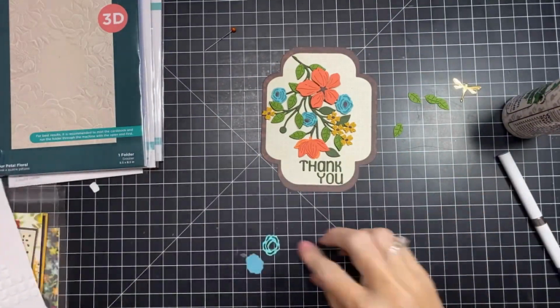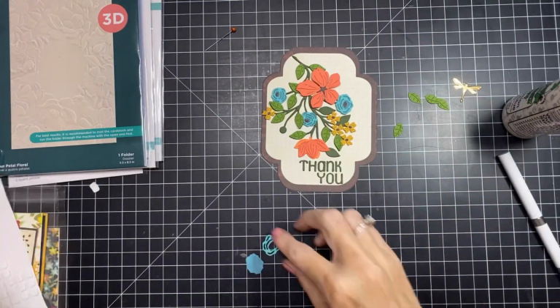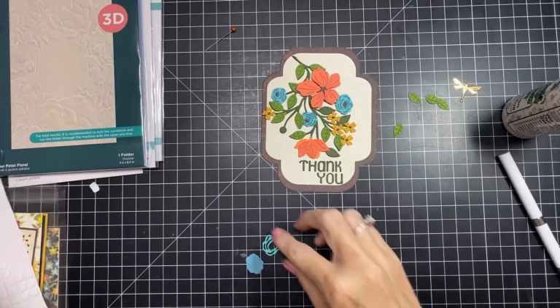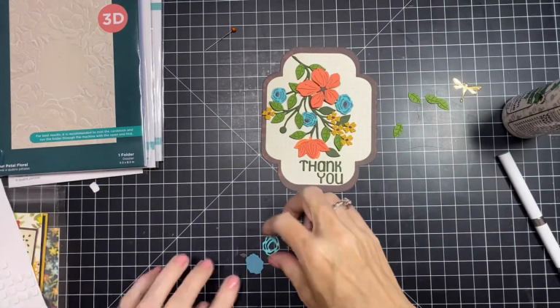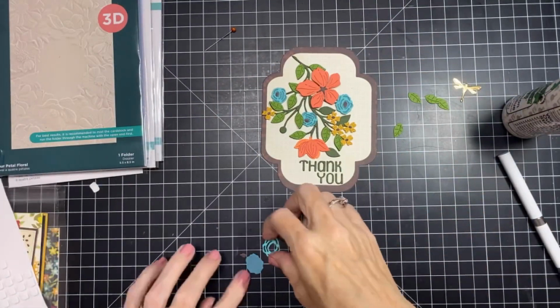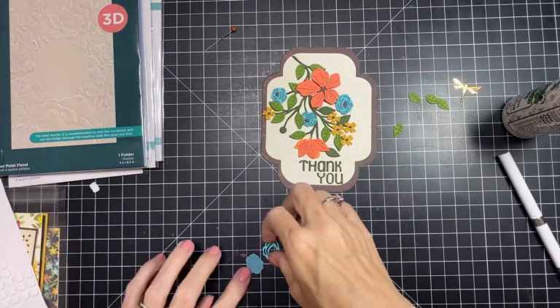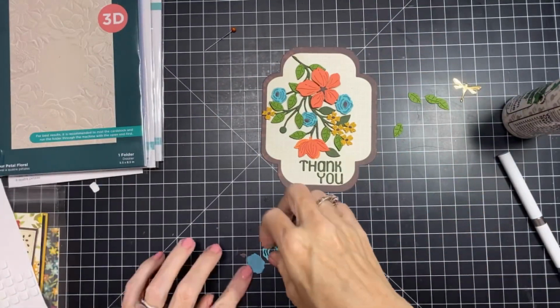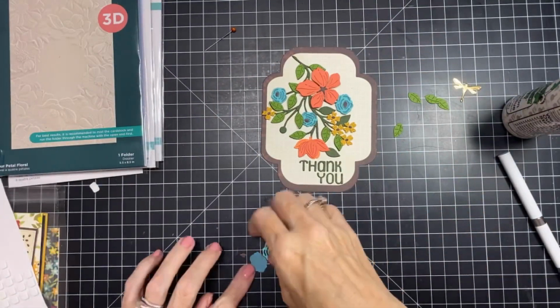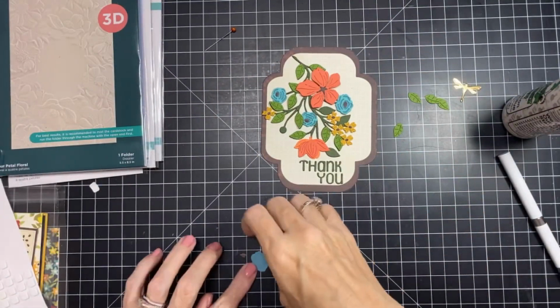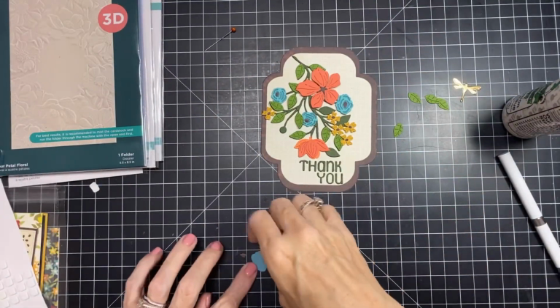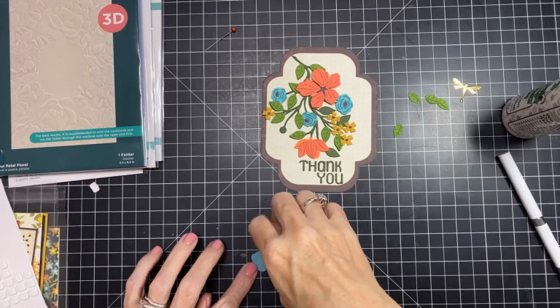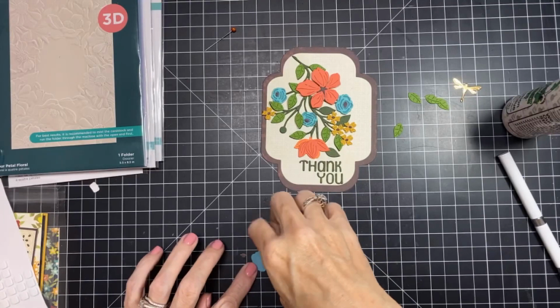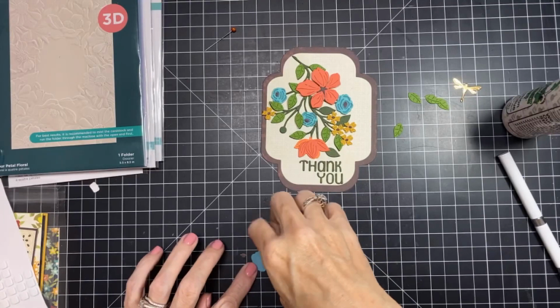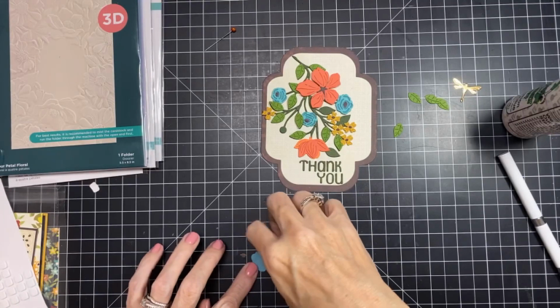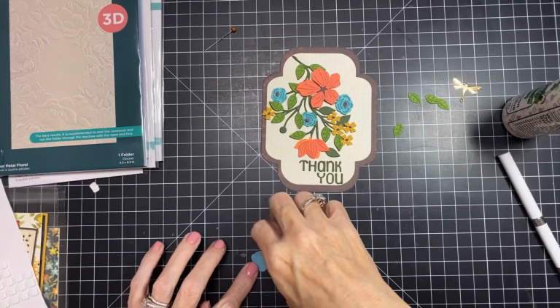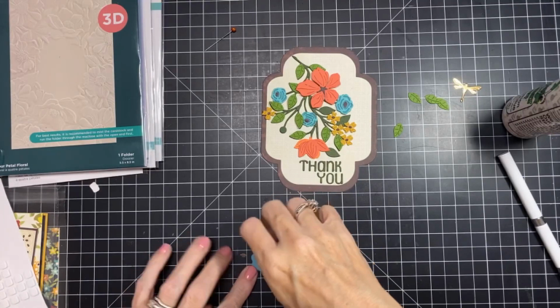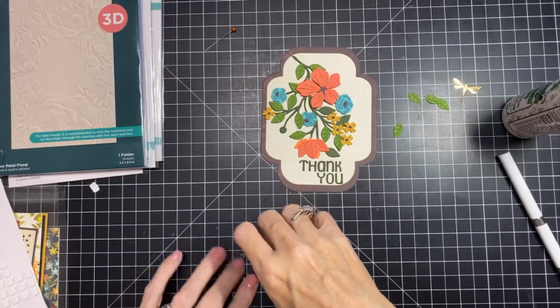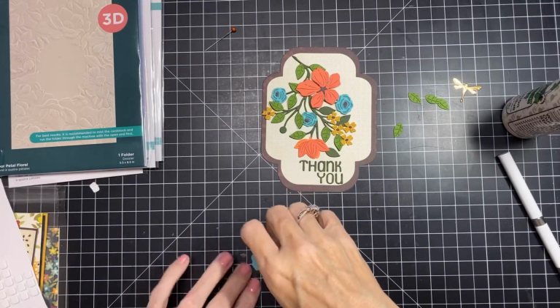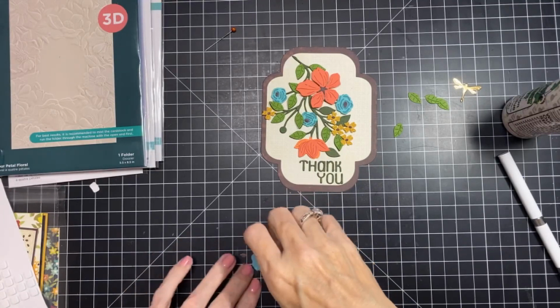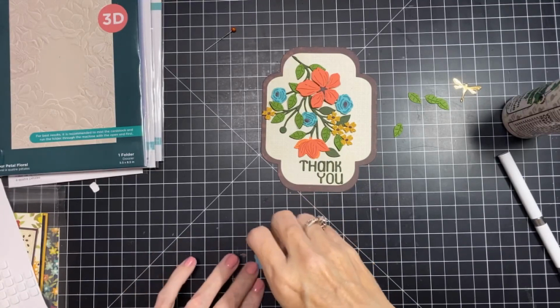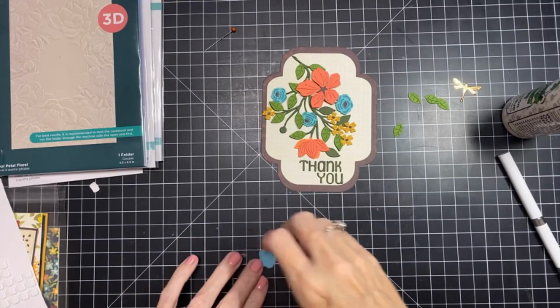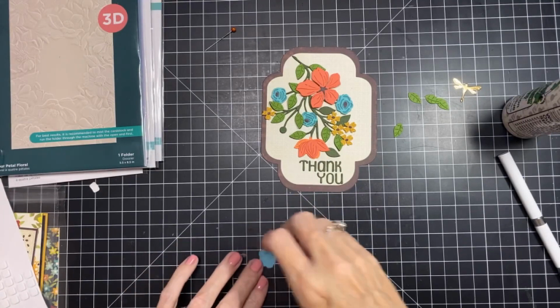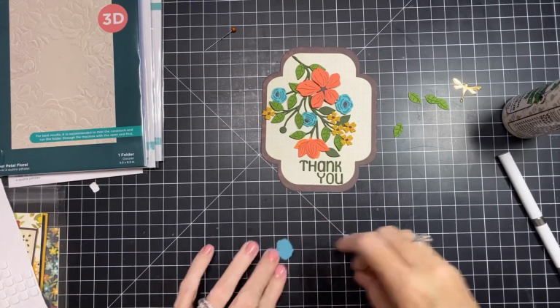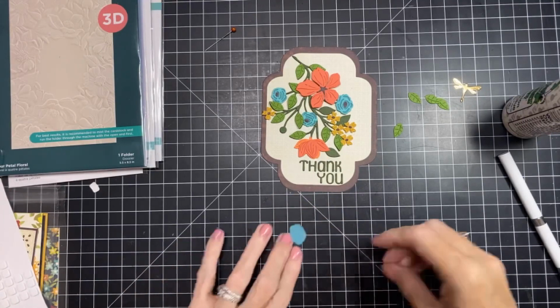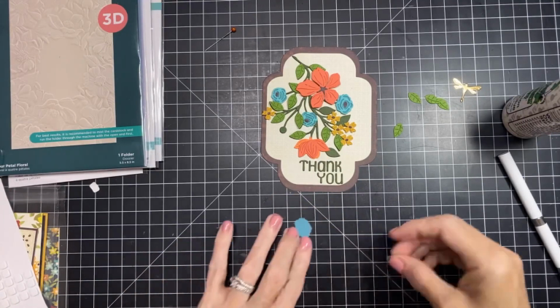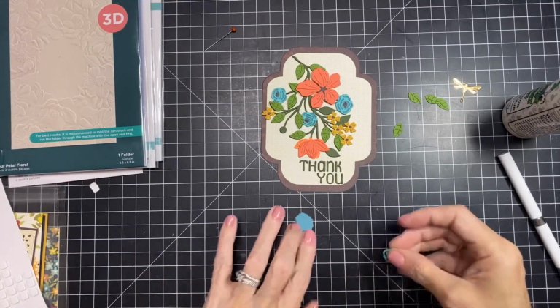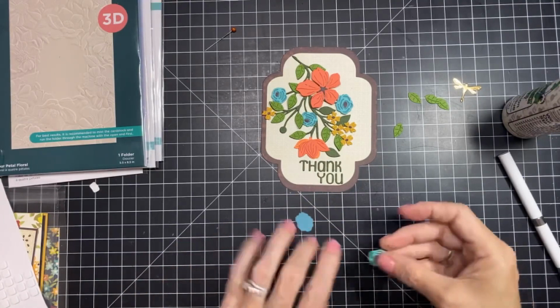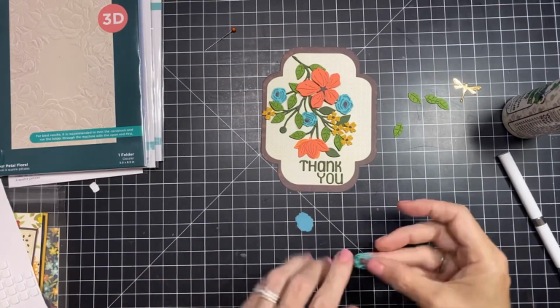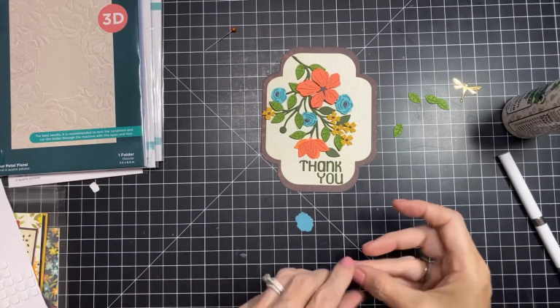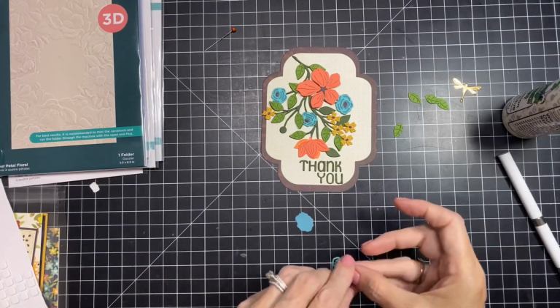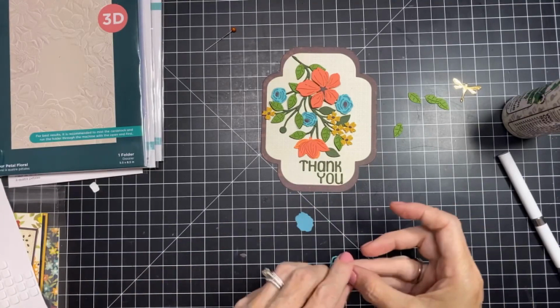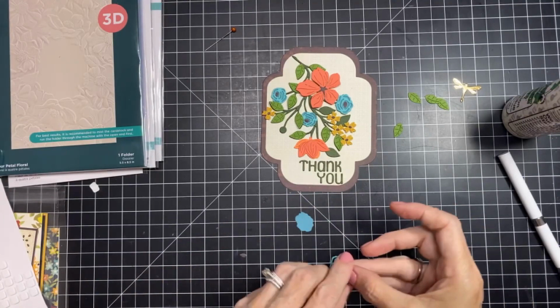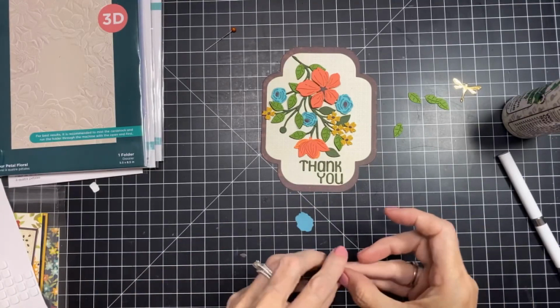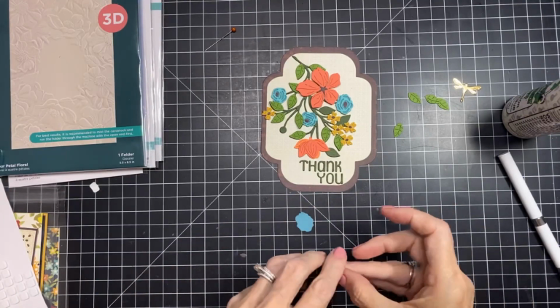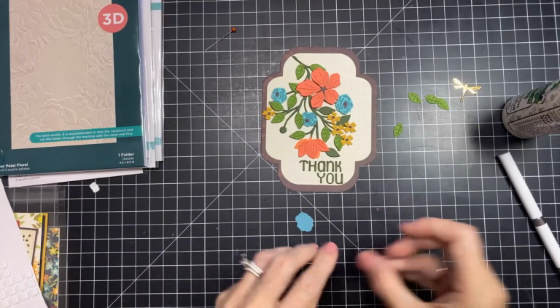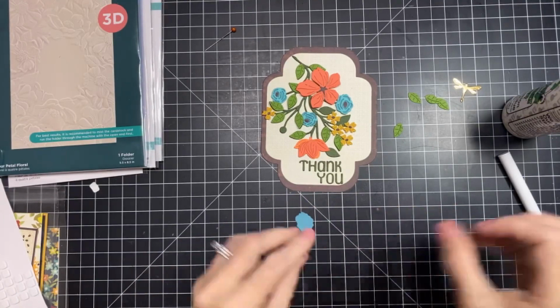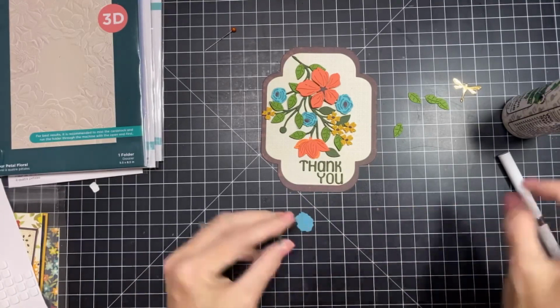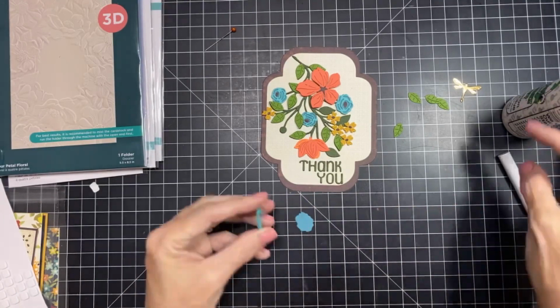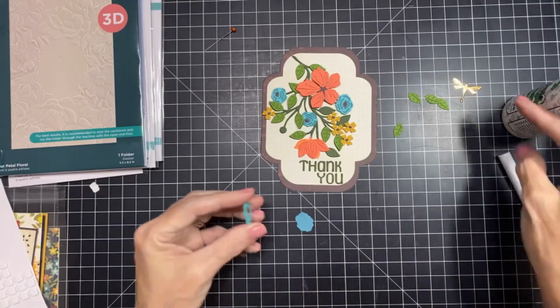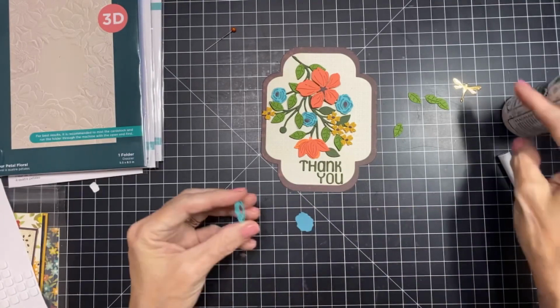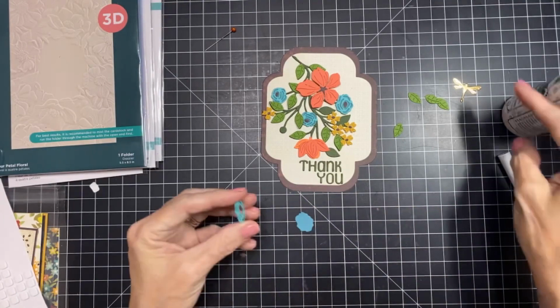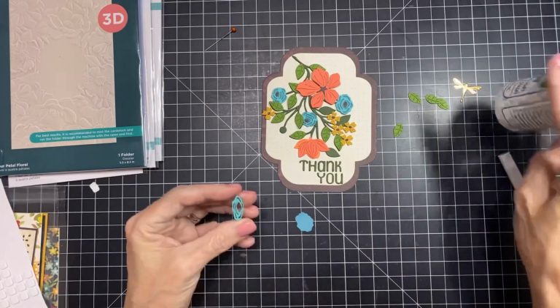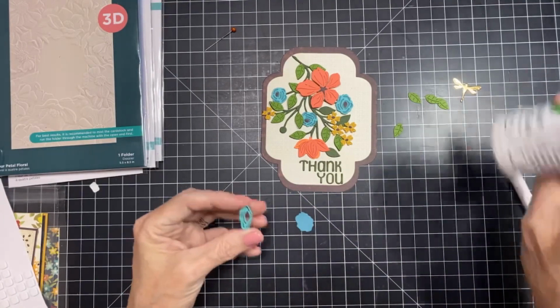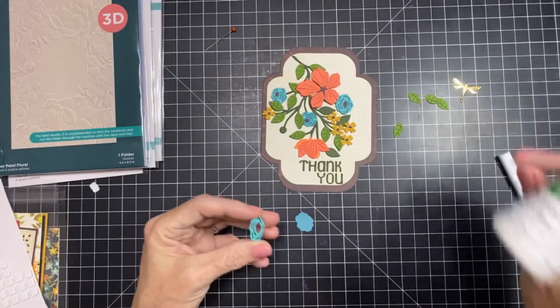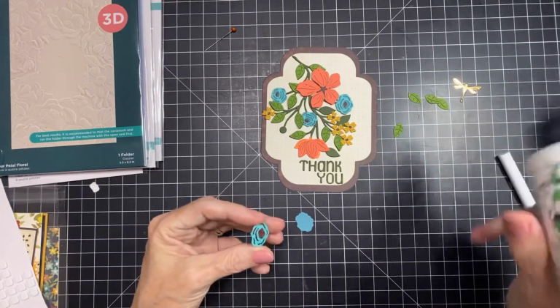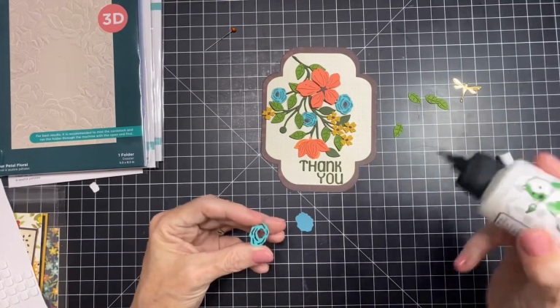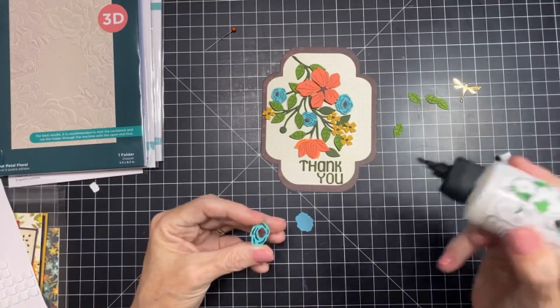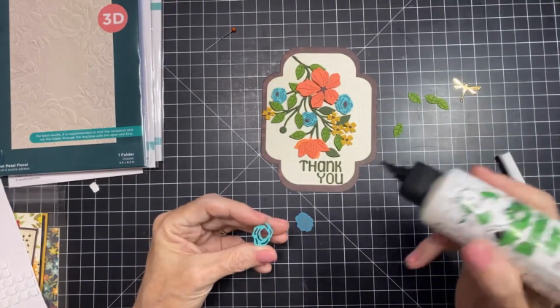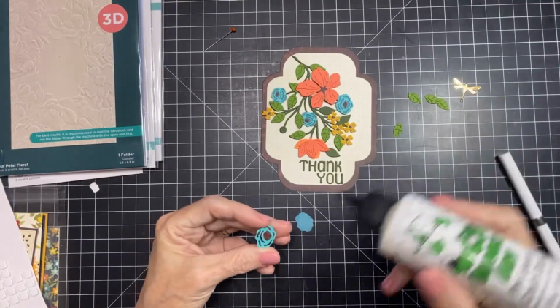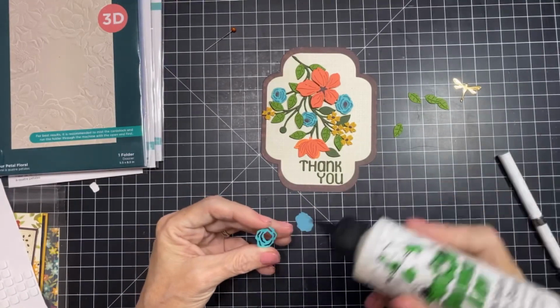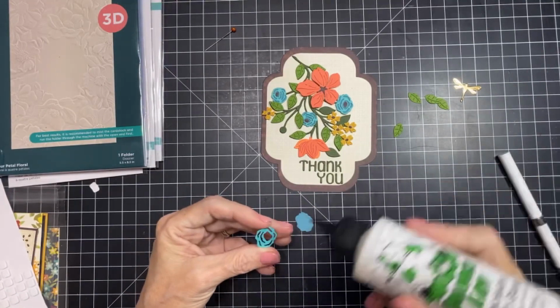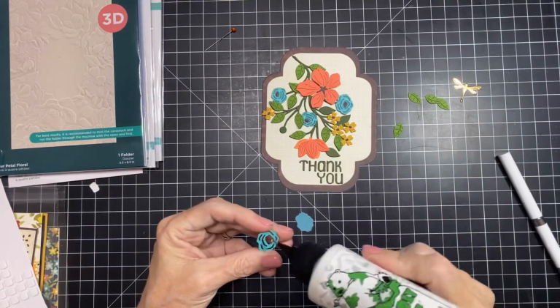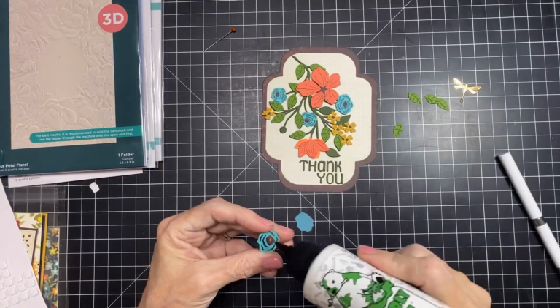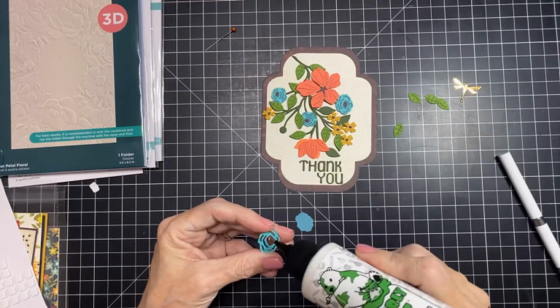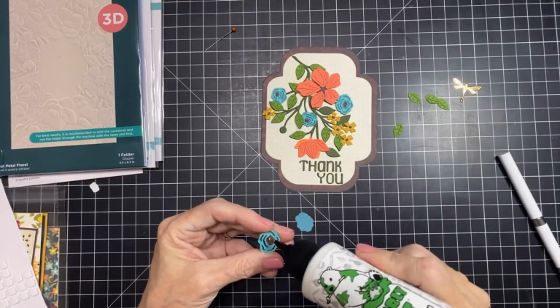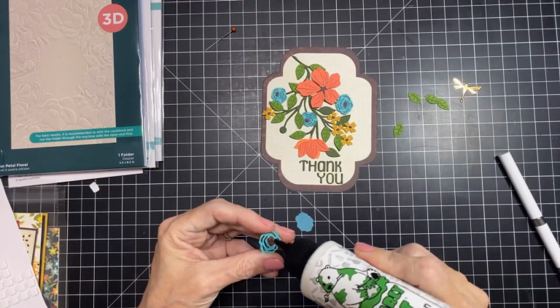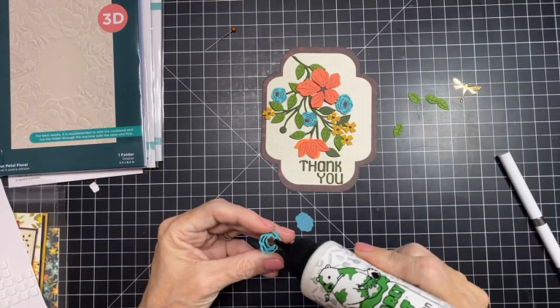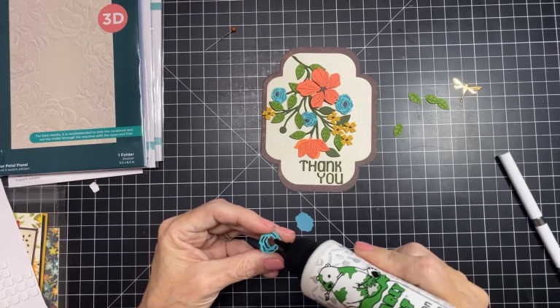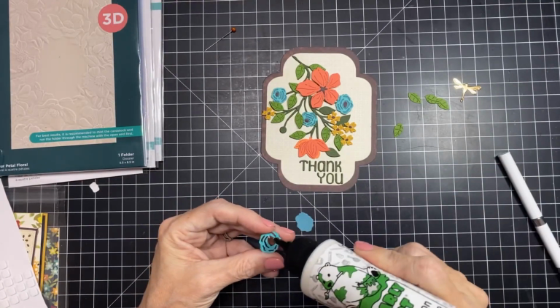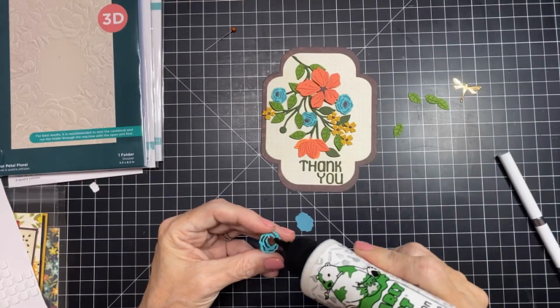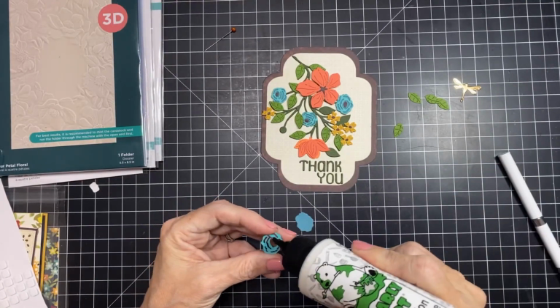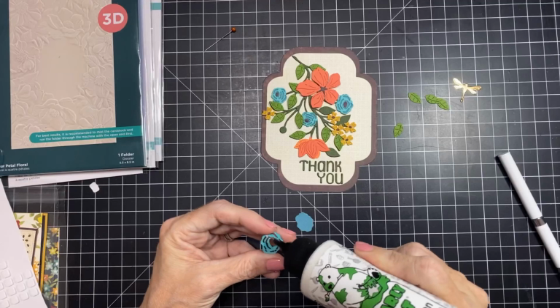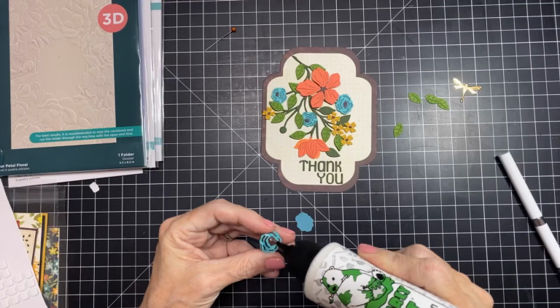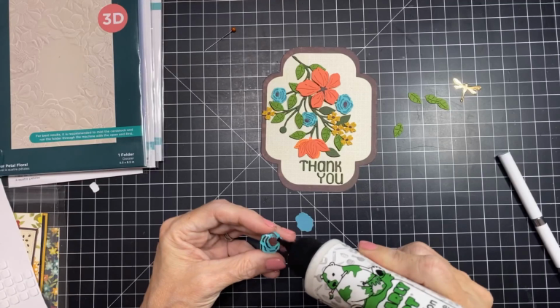Let's glue this last little flower, and then we have our leaves. We probably should have done our leaves first.